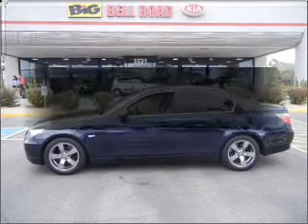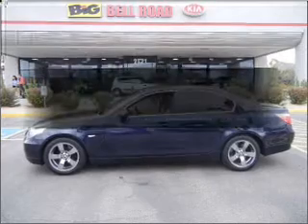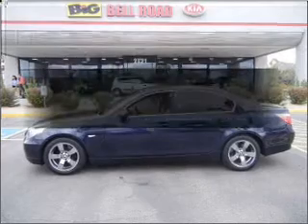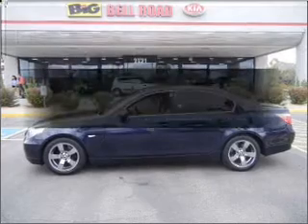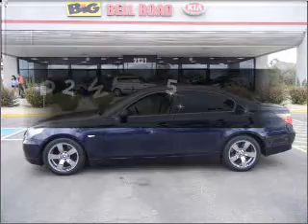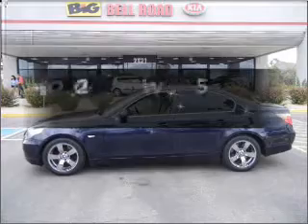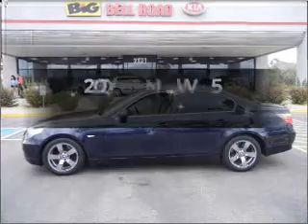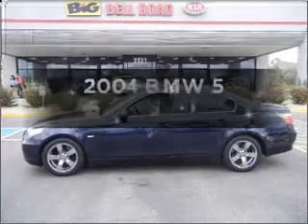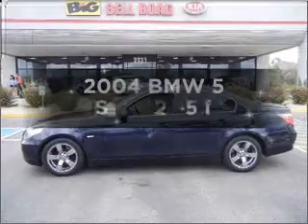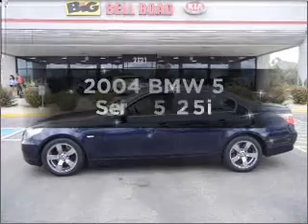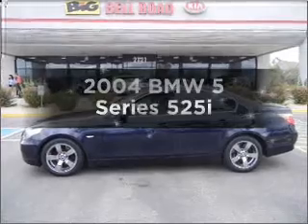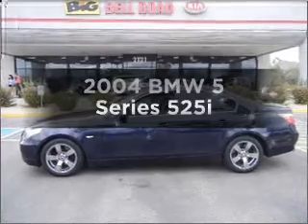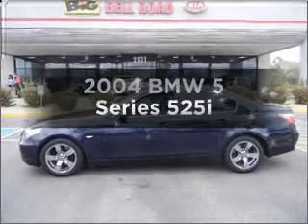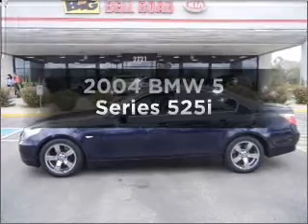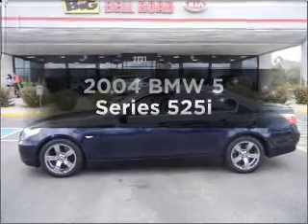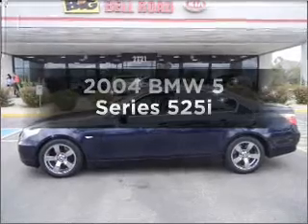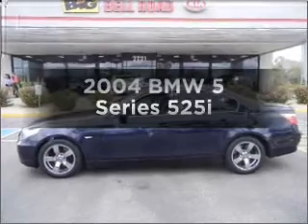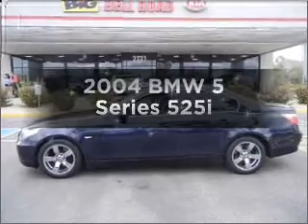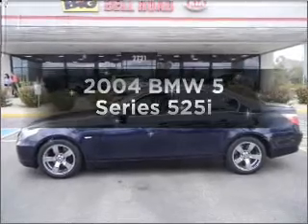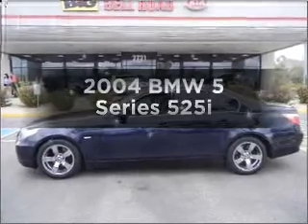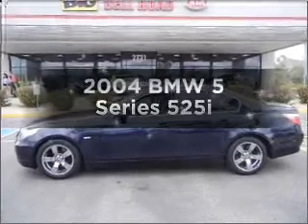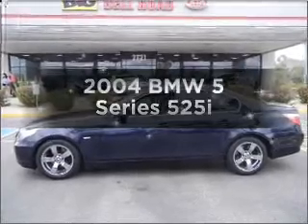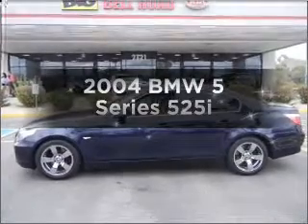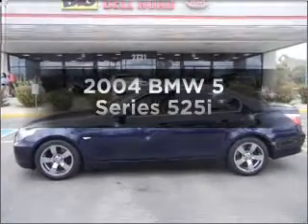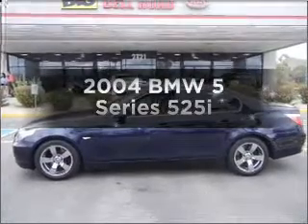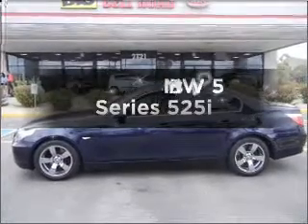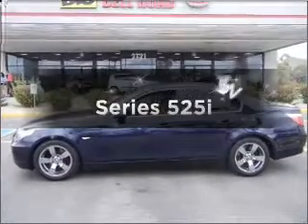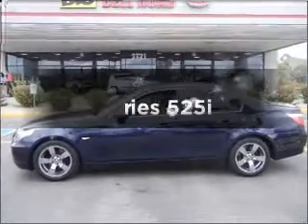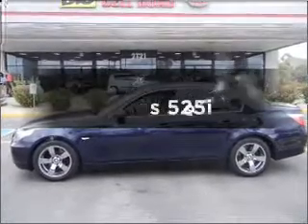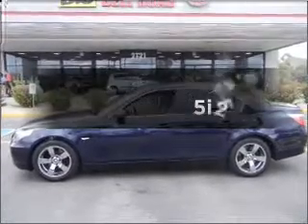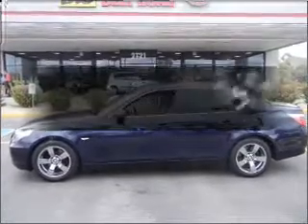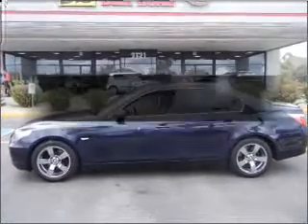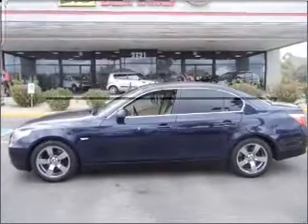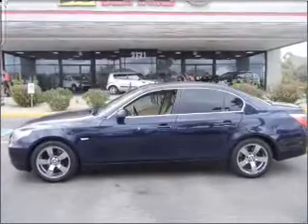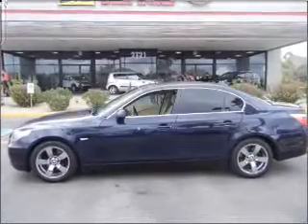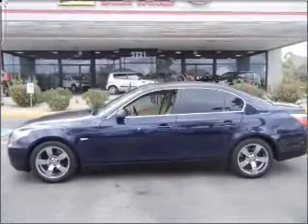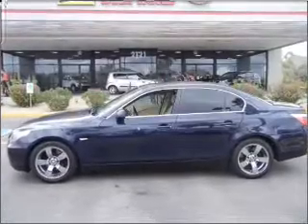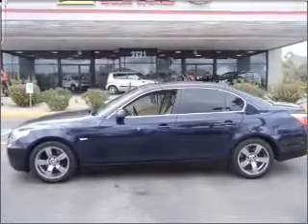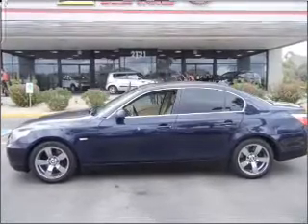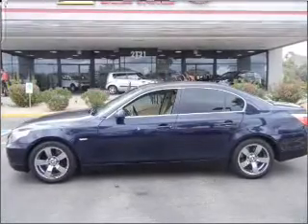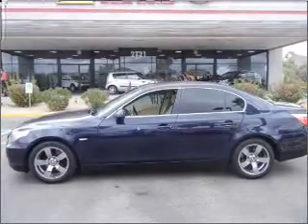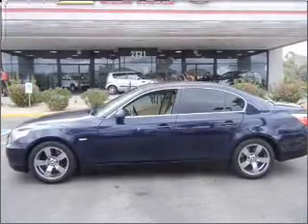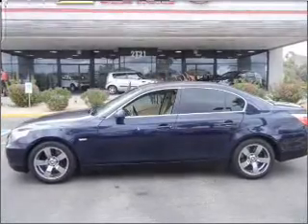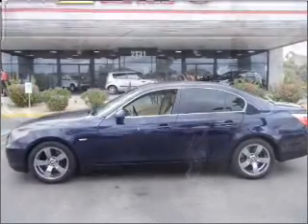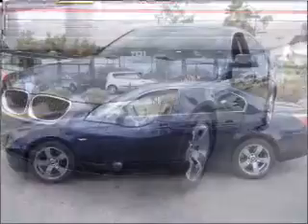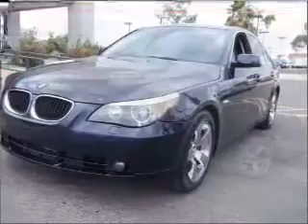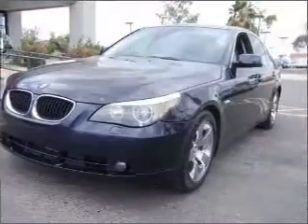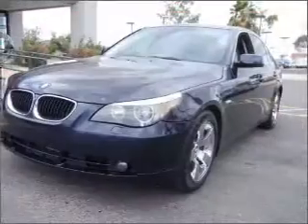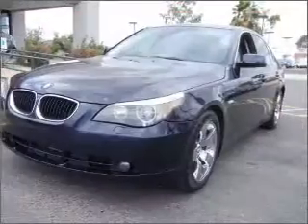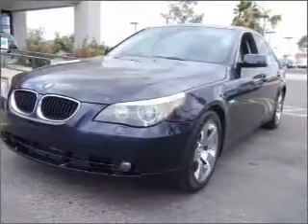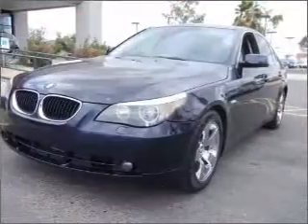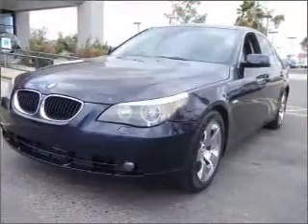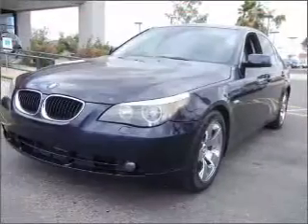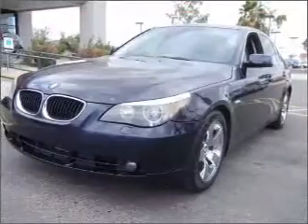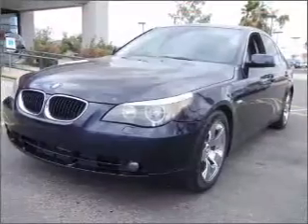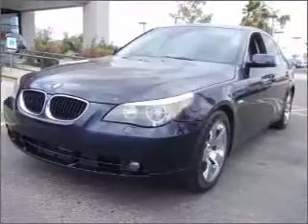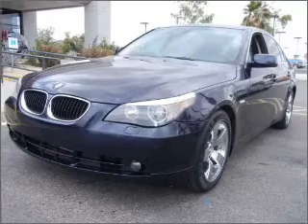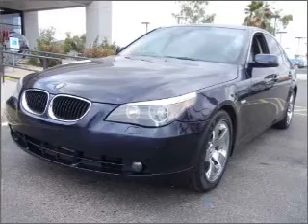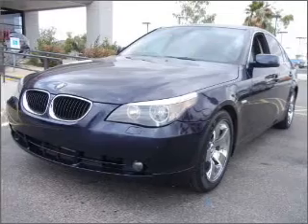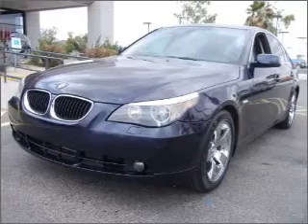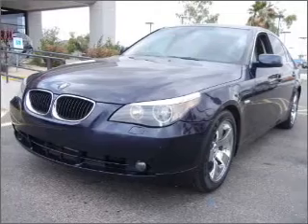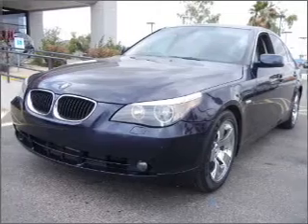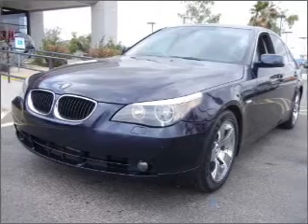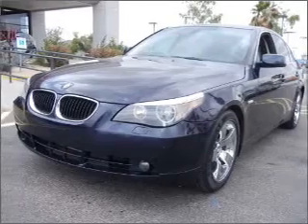Presenting the 2004 BMW 5 Series. Travel the roads in style and comfort in this great vehicle.